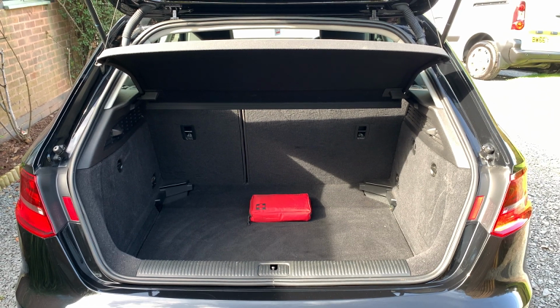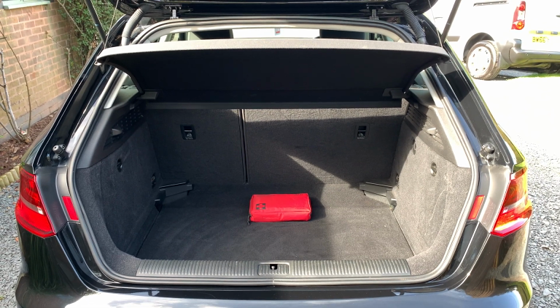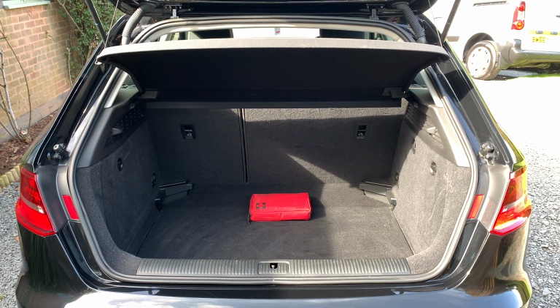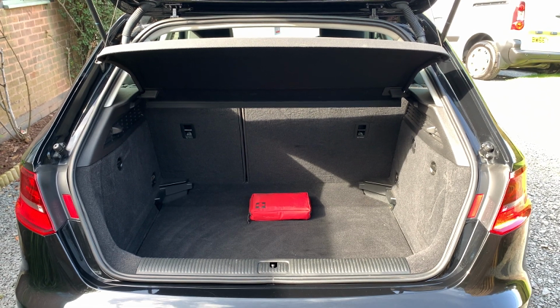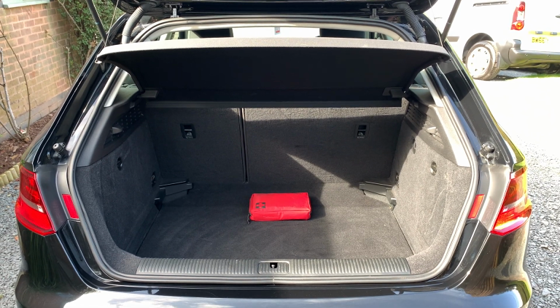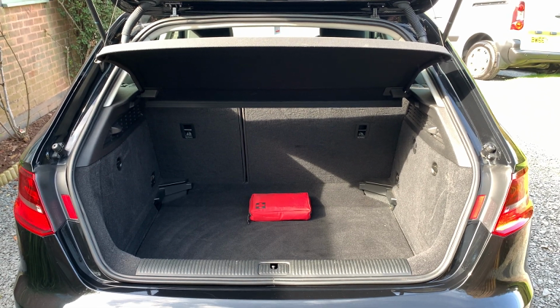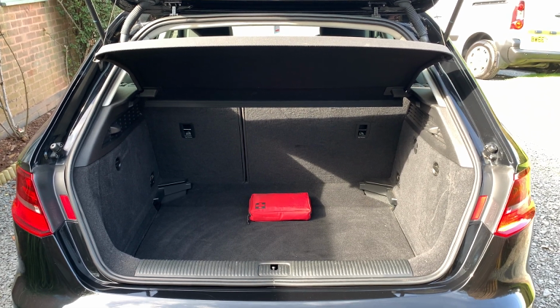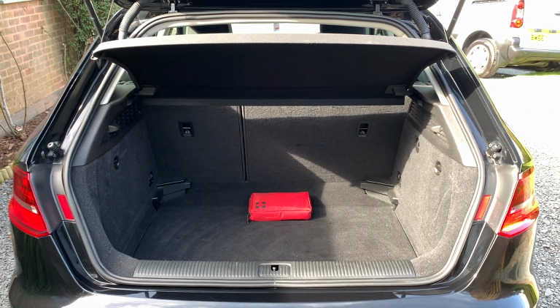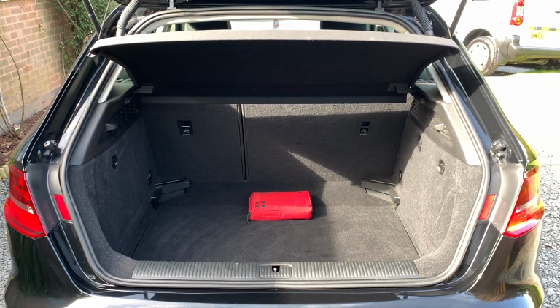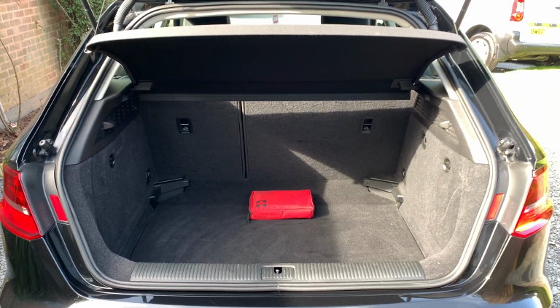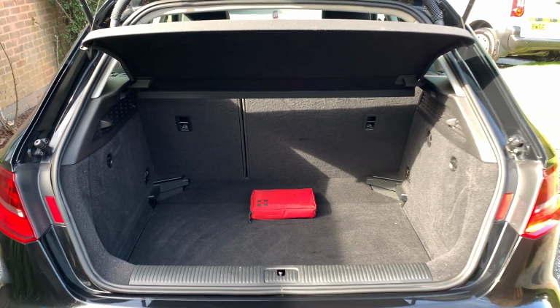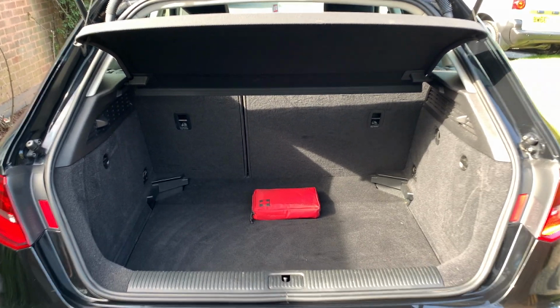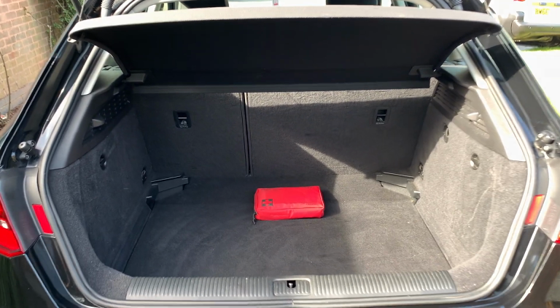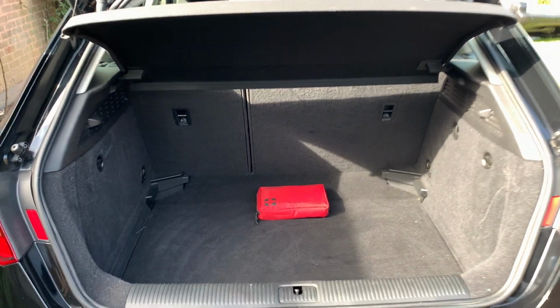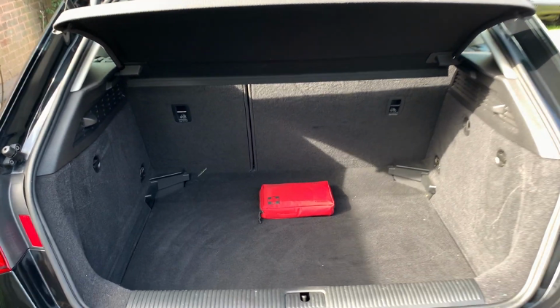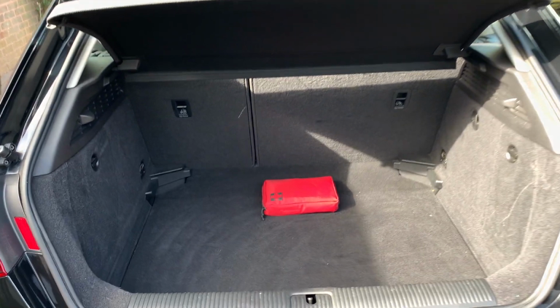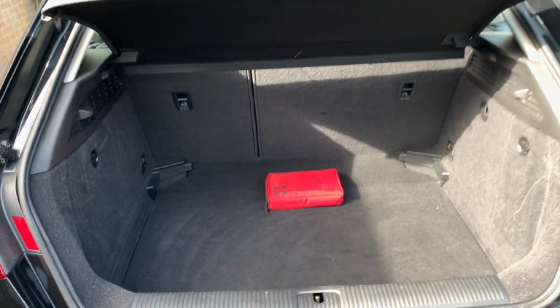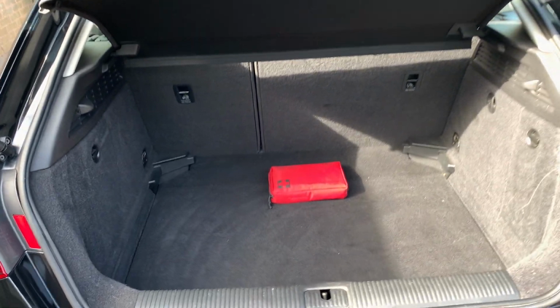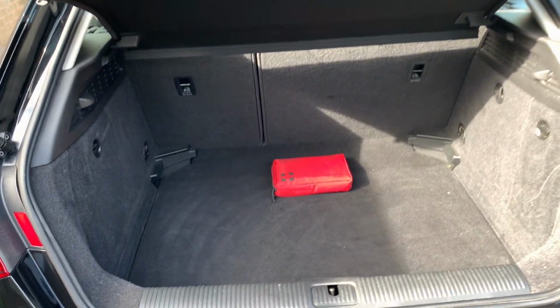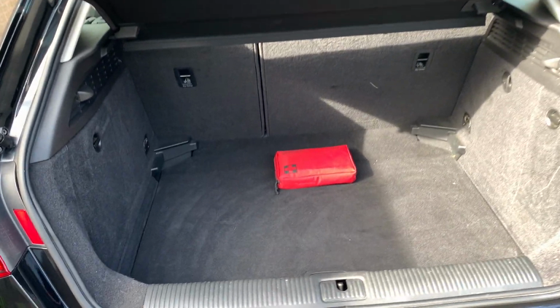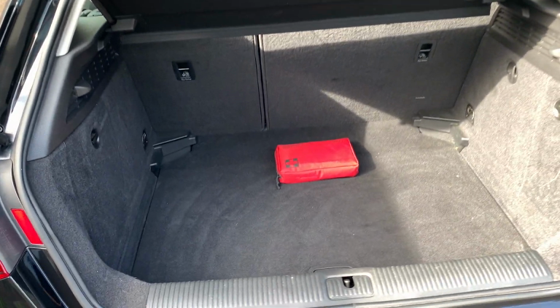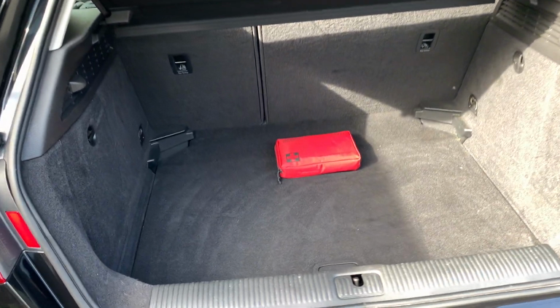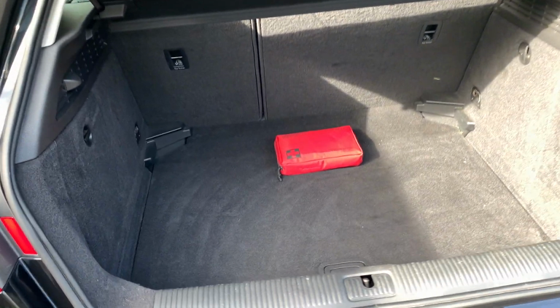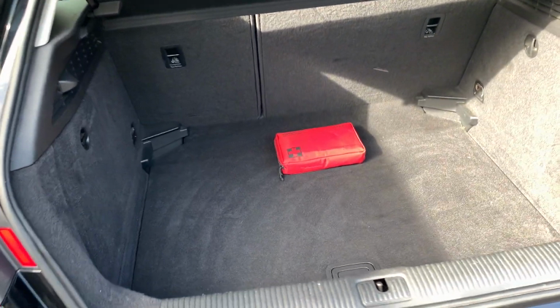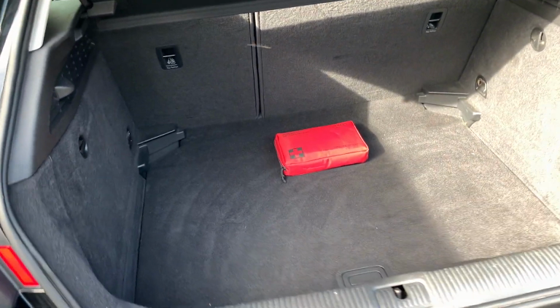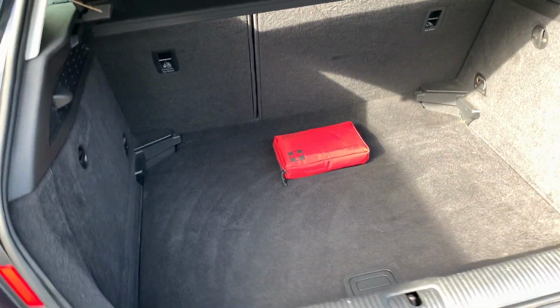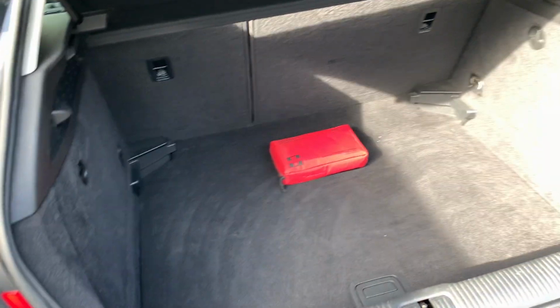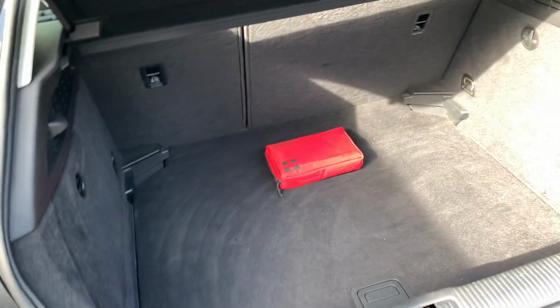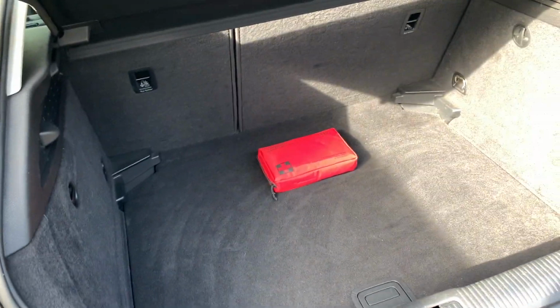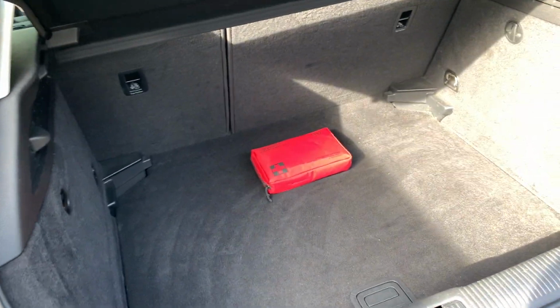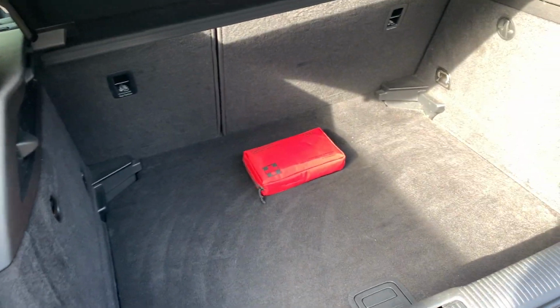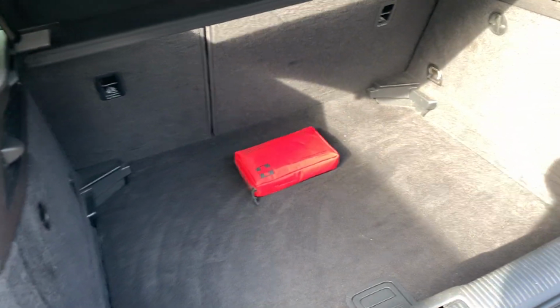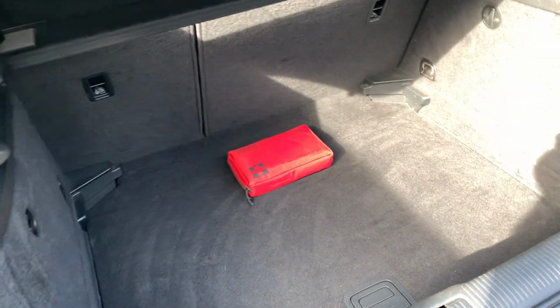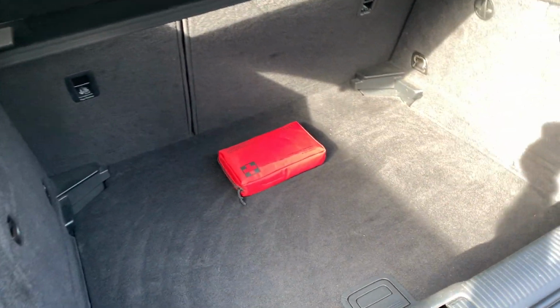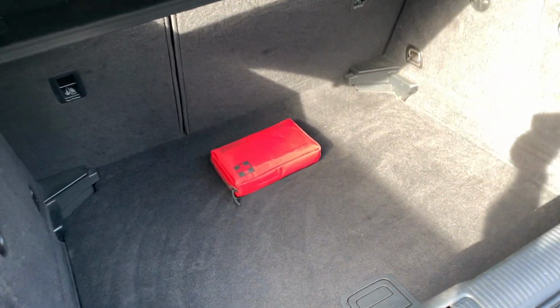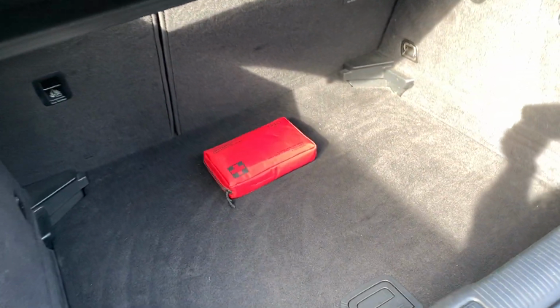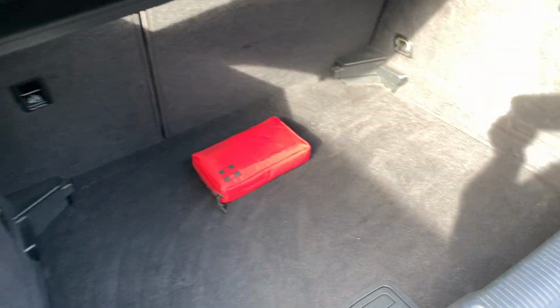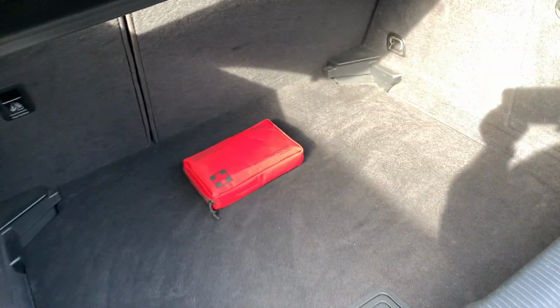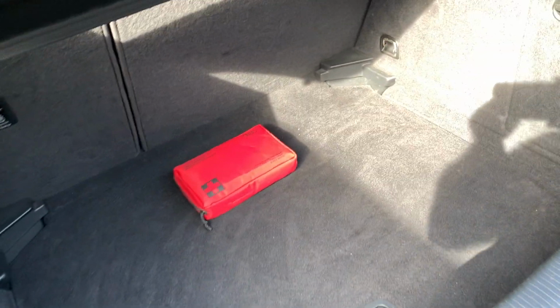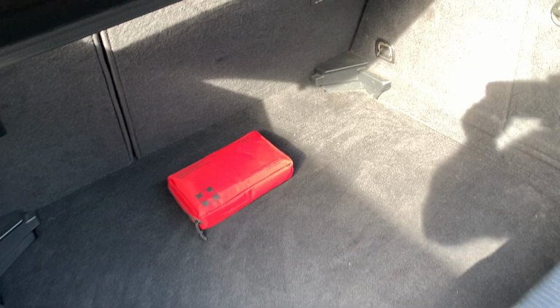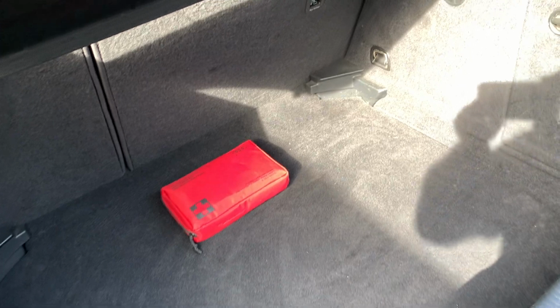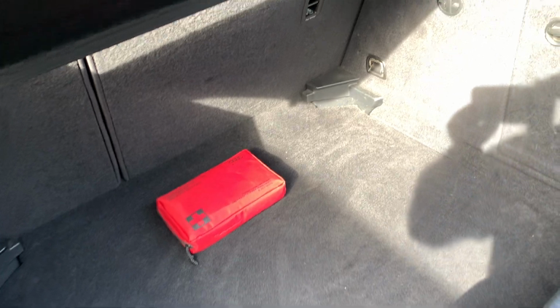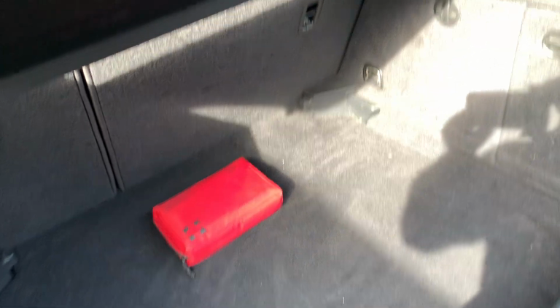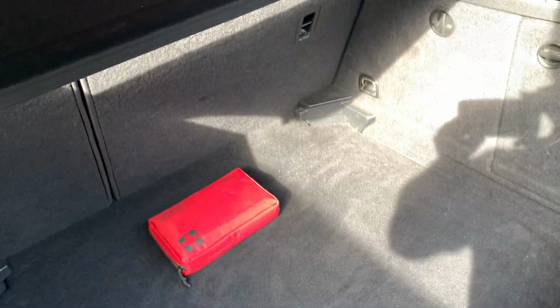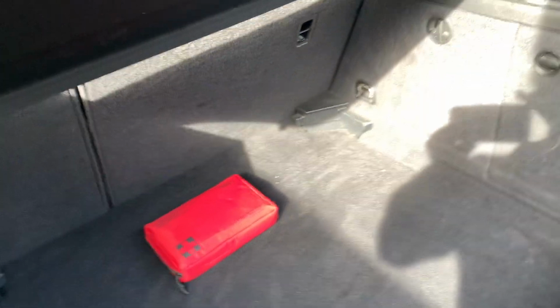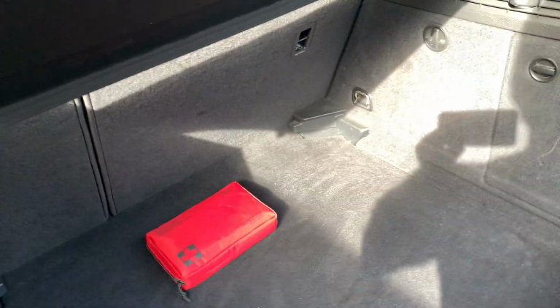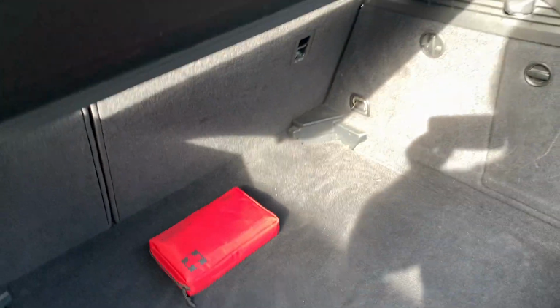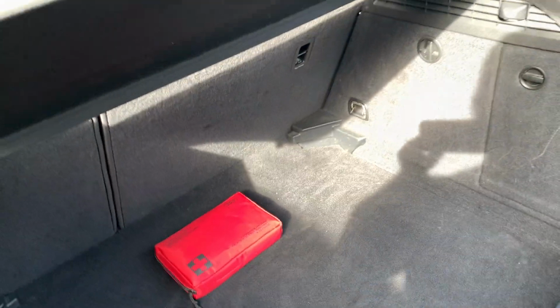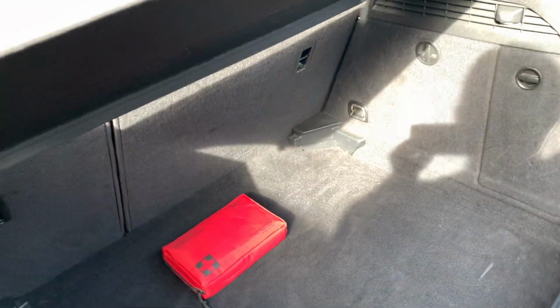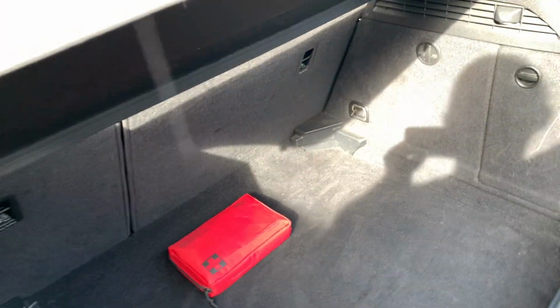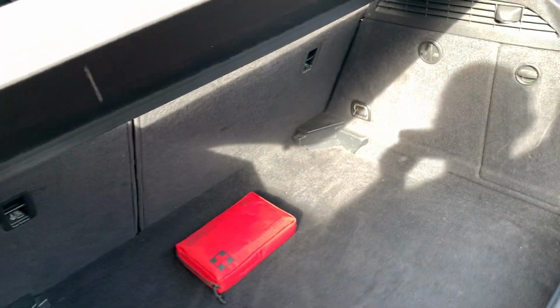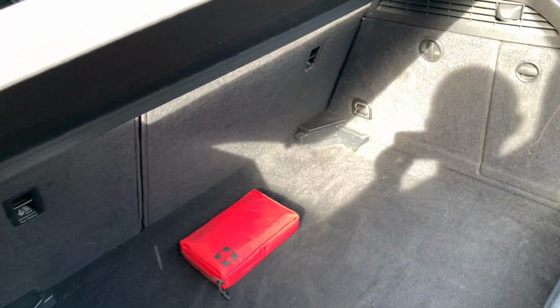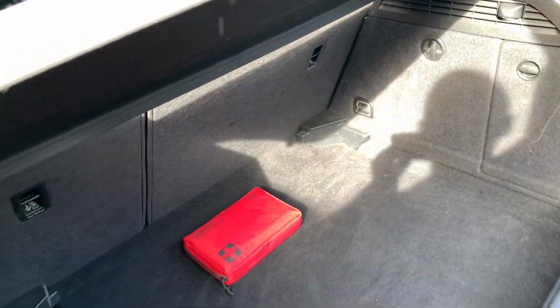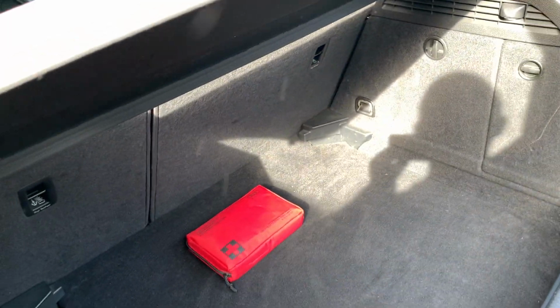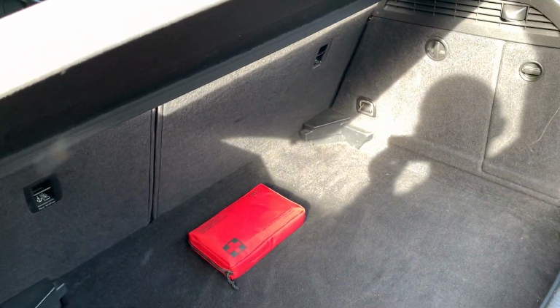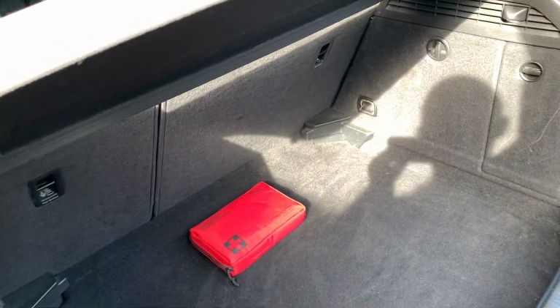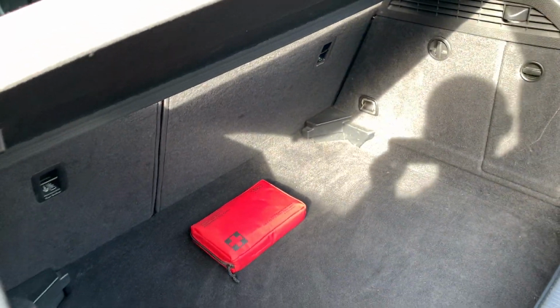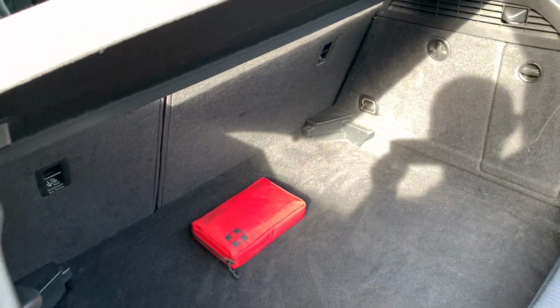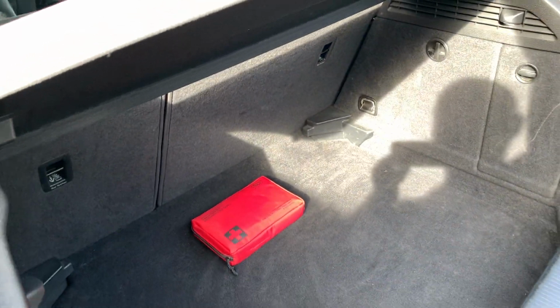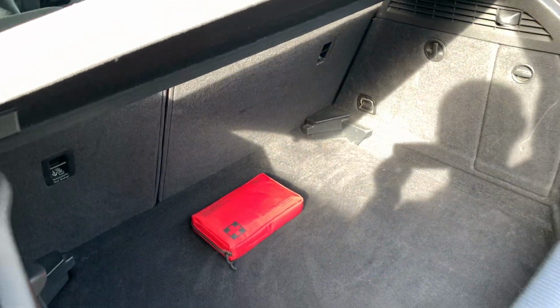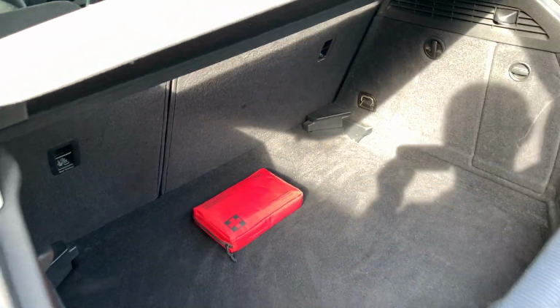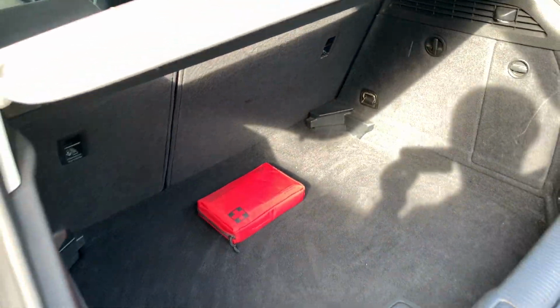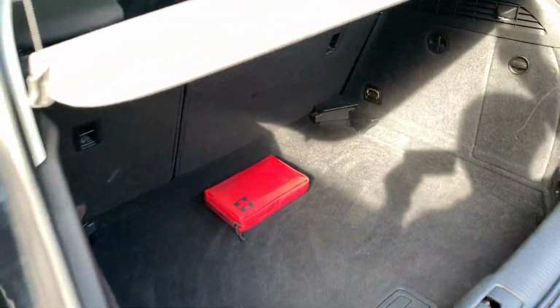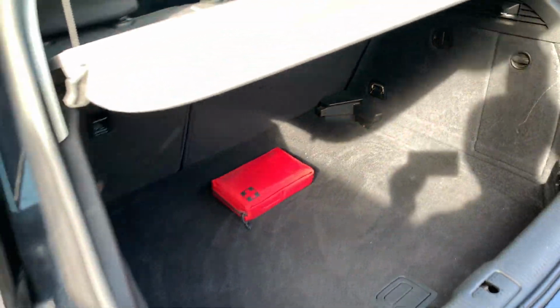The boot area is again immaculately clean. Parcel shelf, tools, spare wheel — all present and correct.